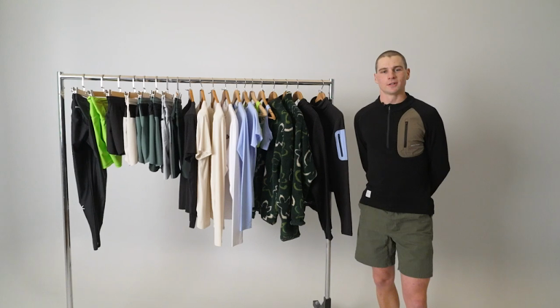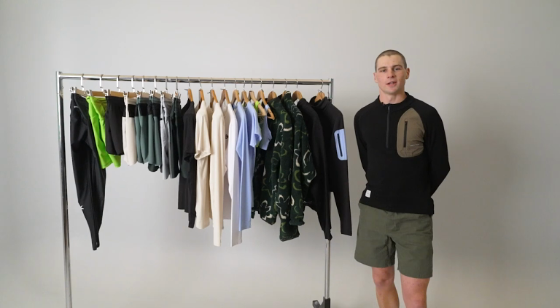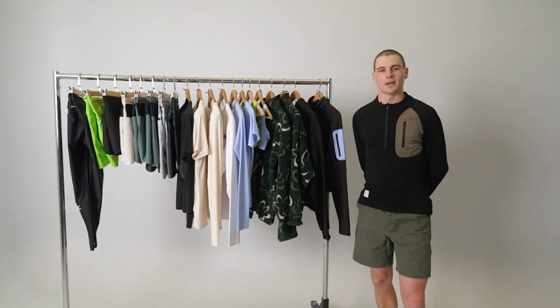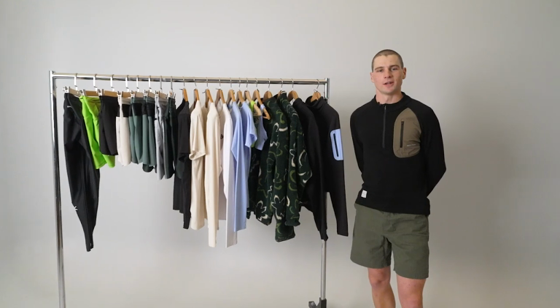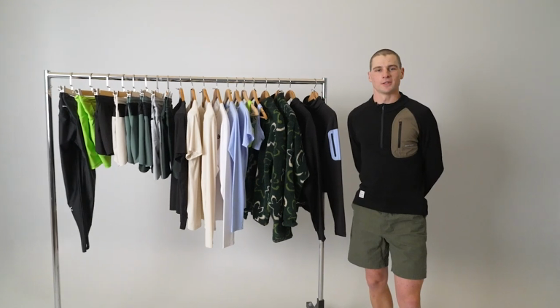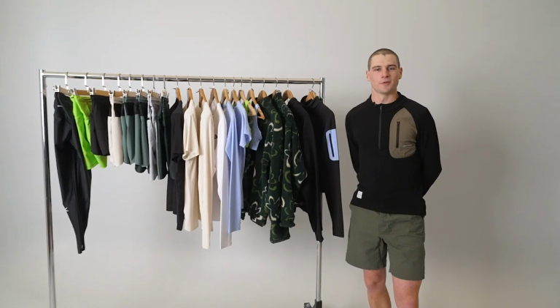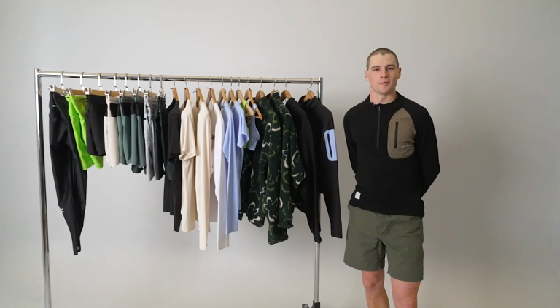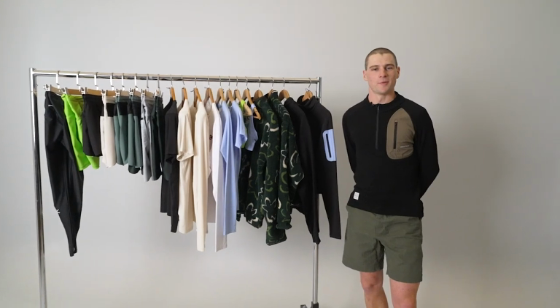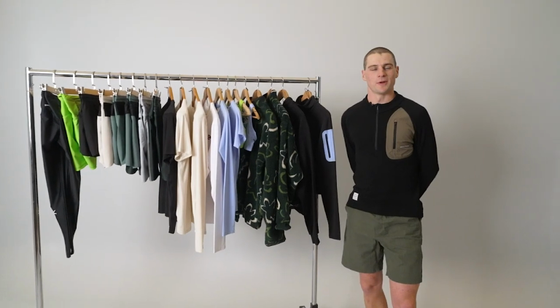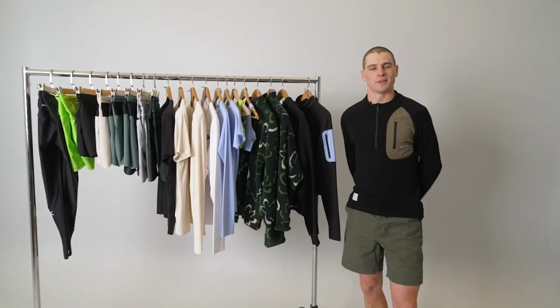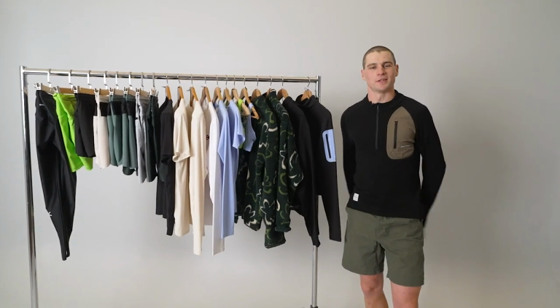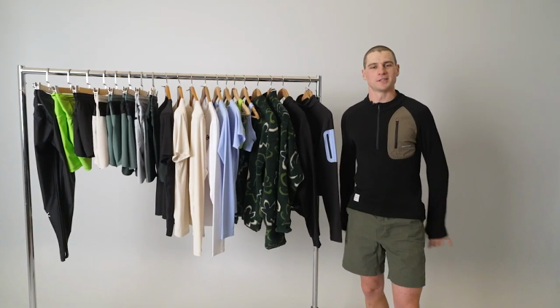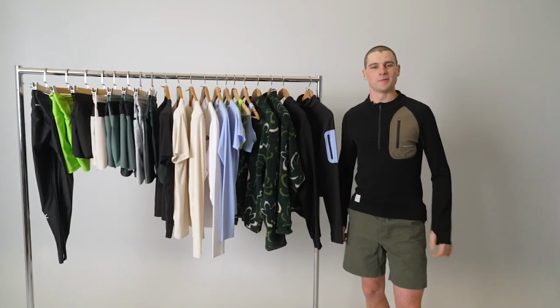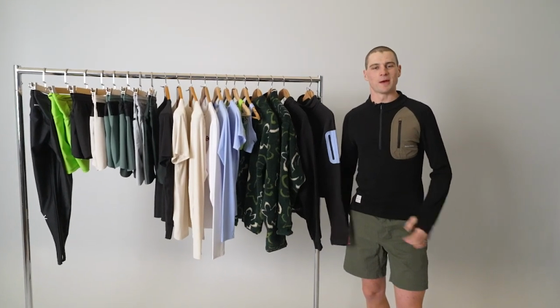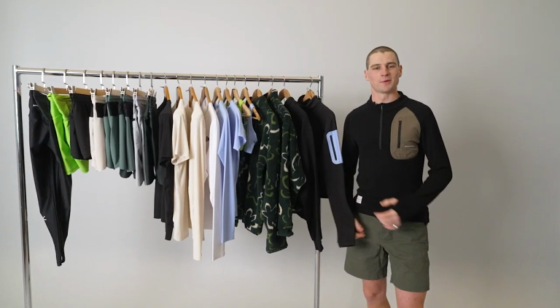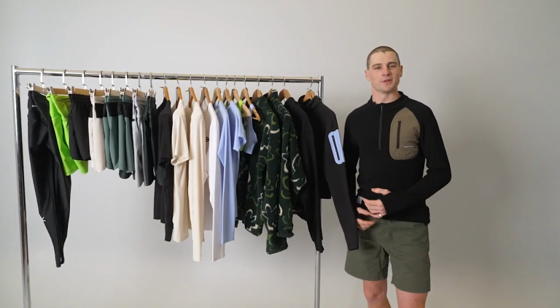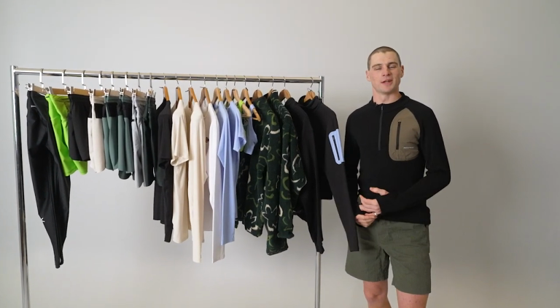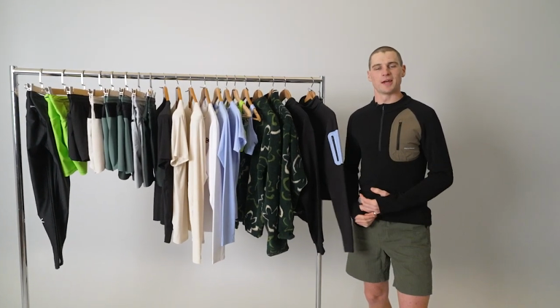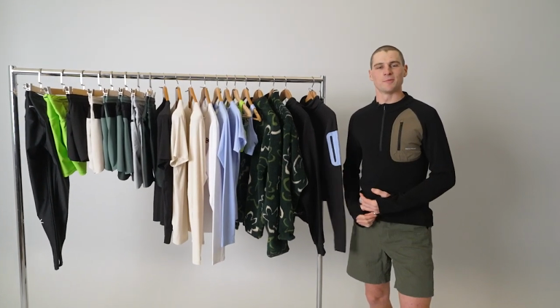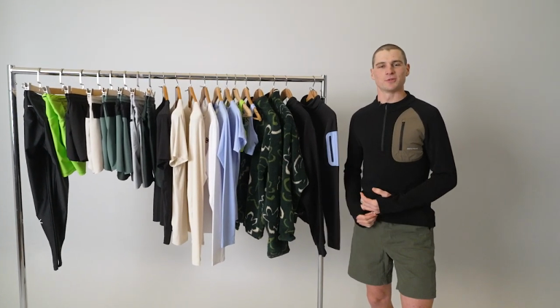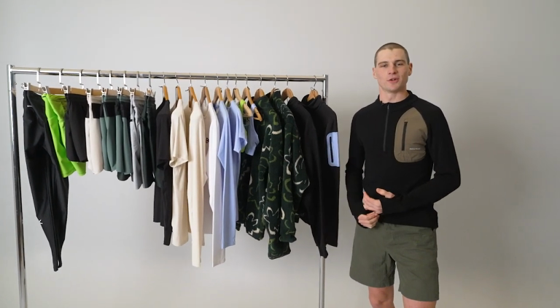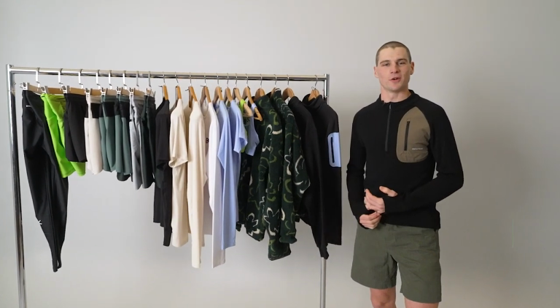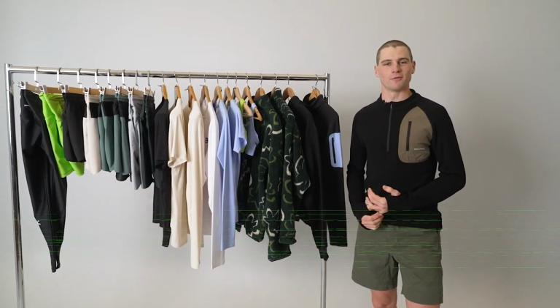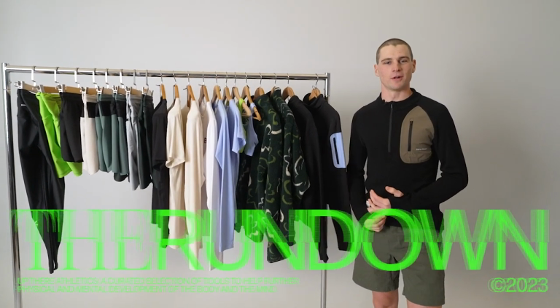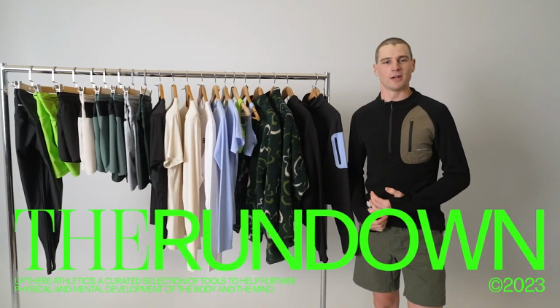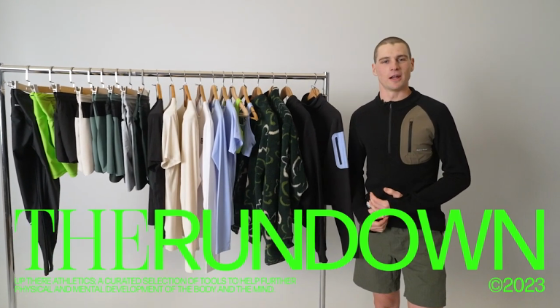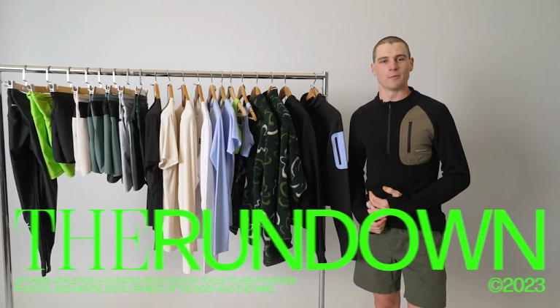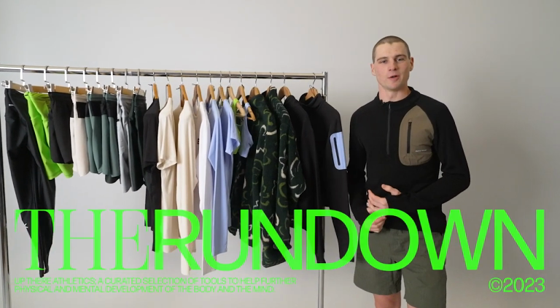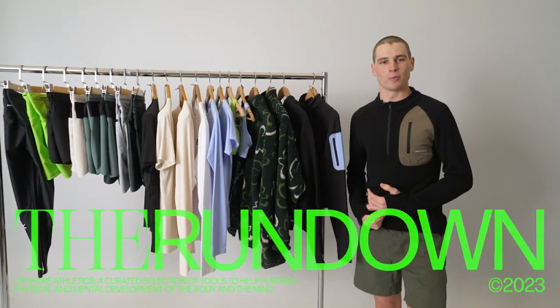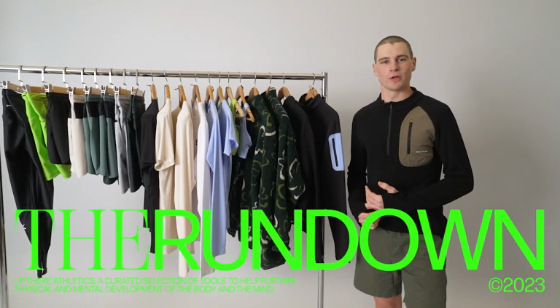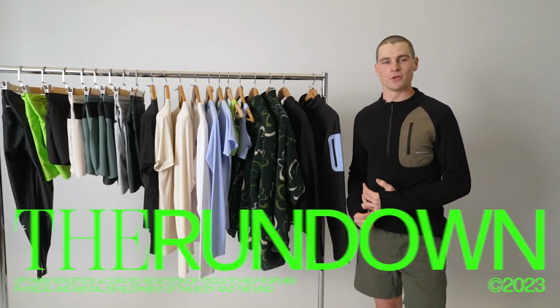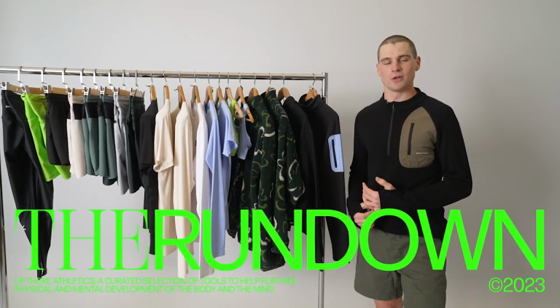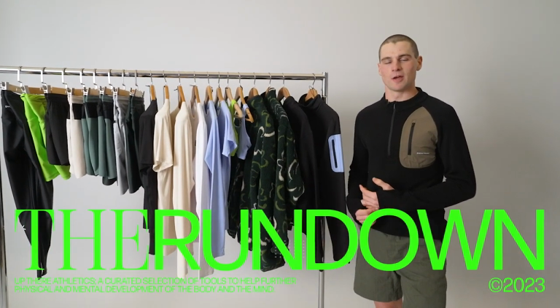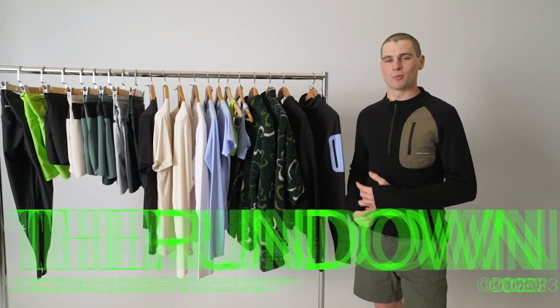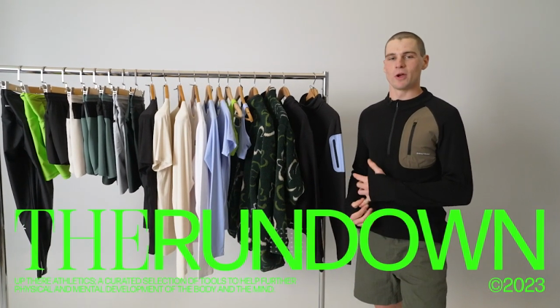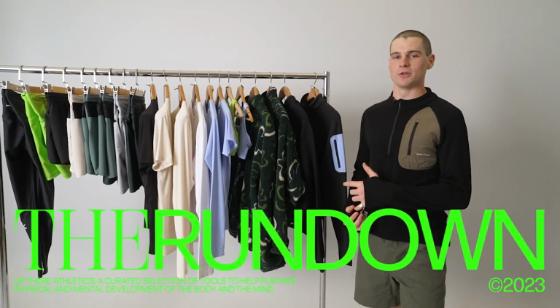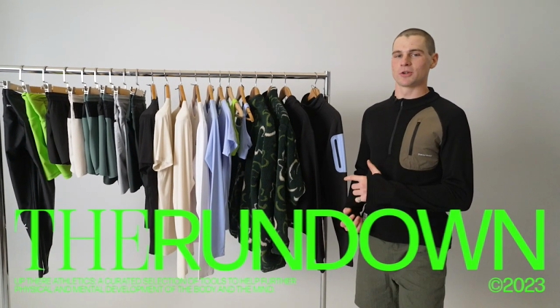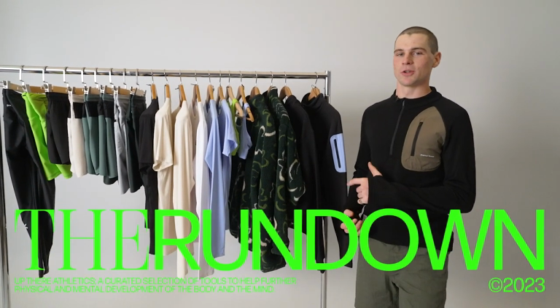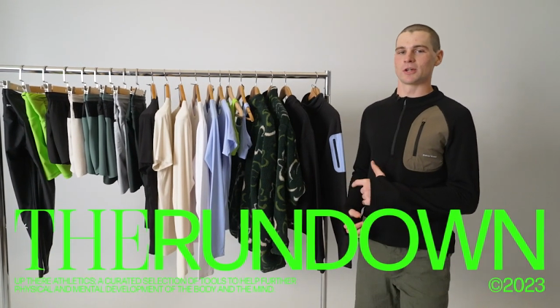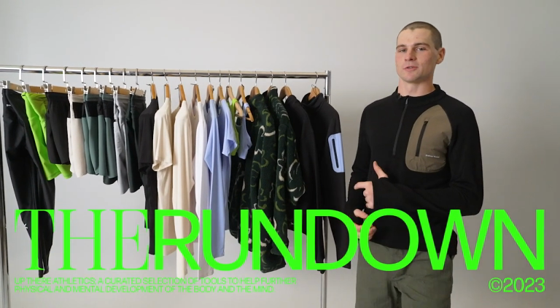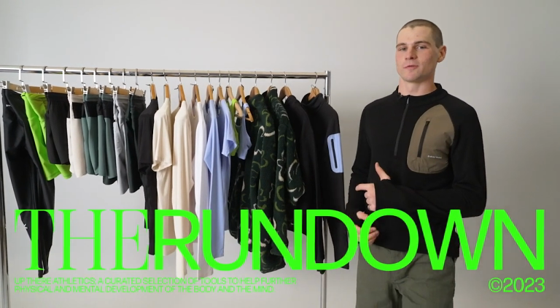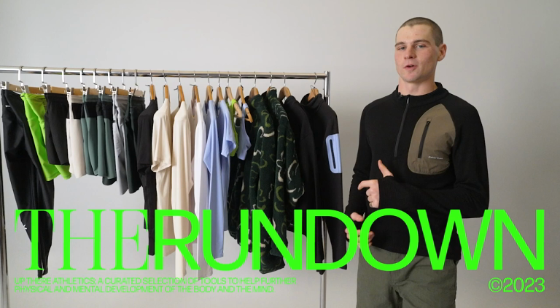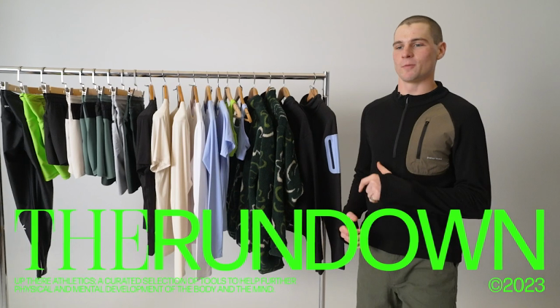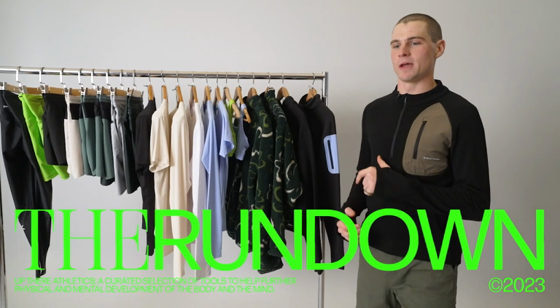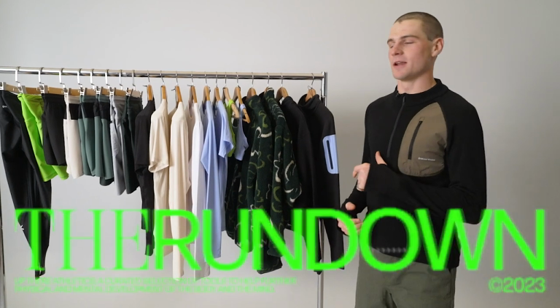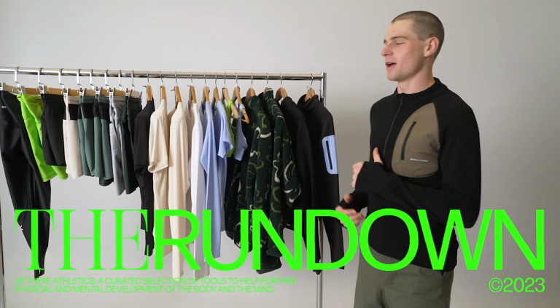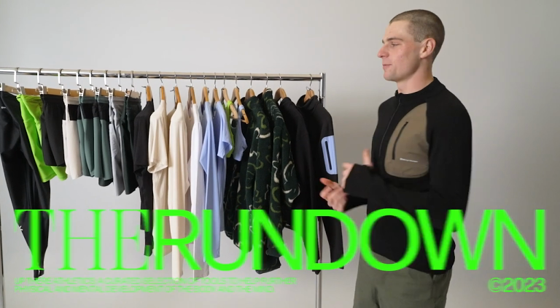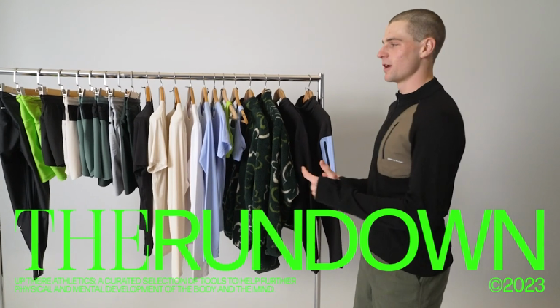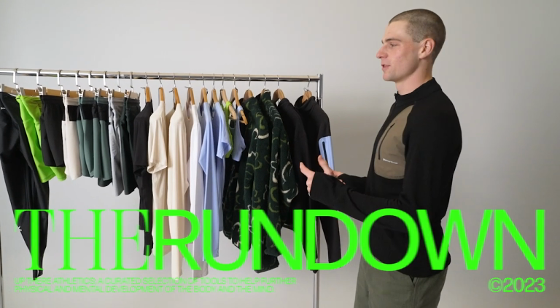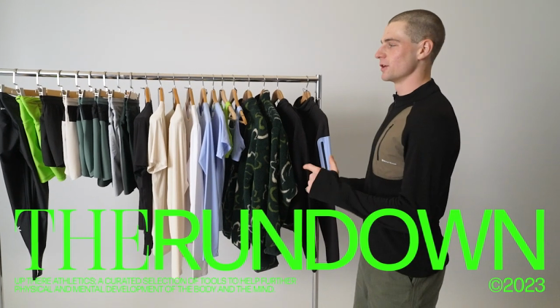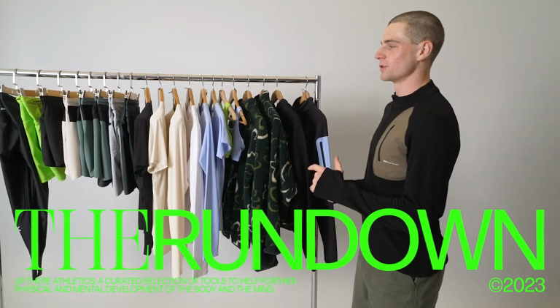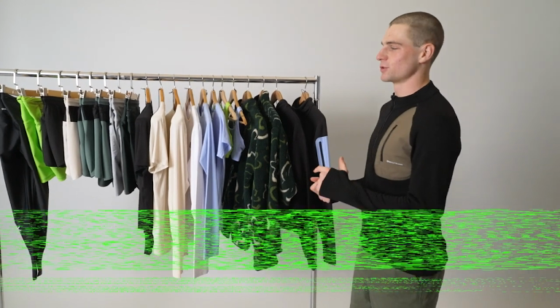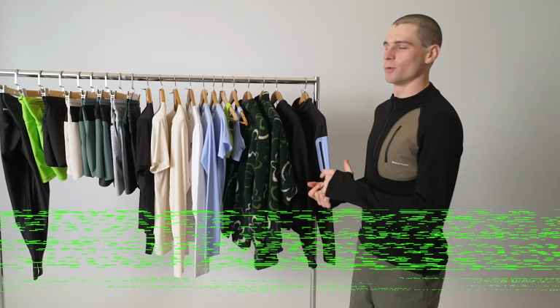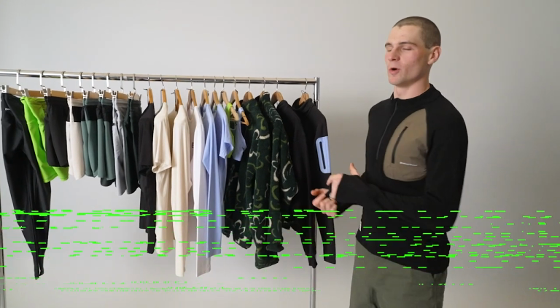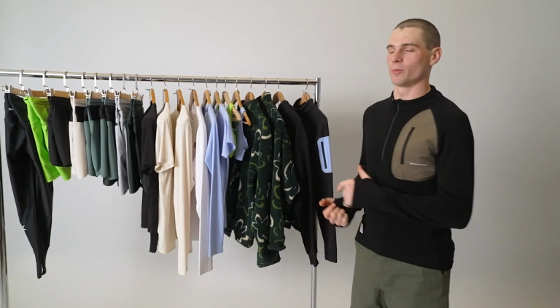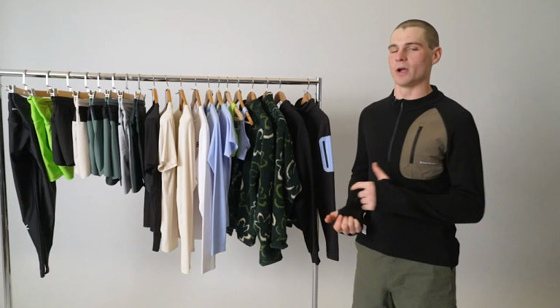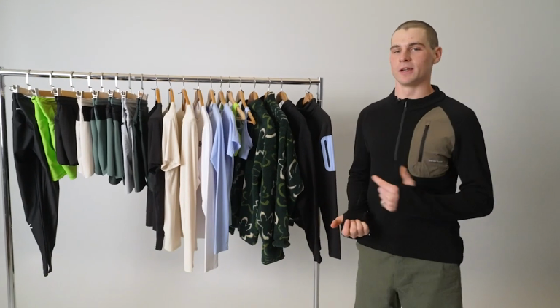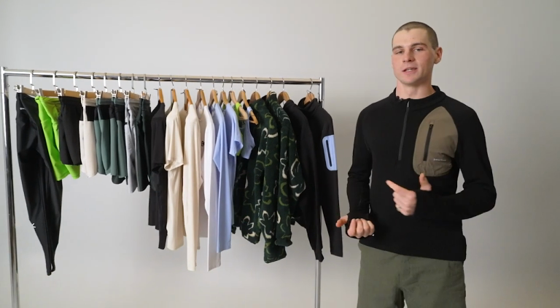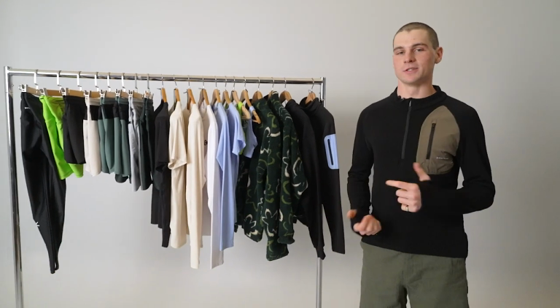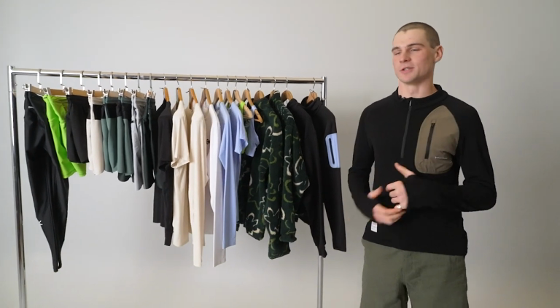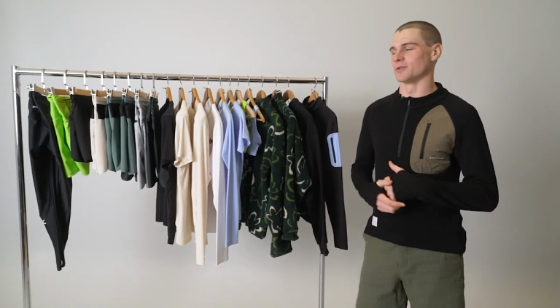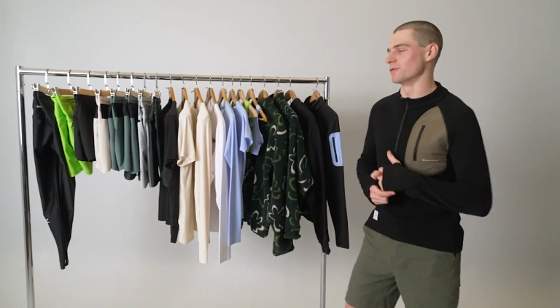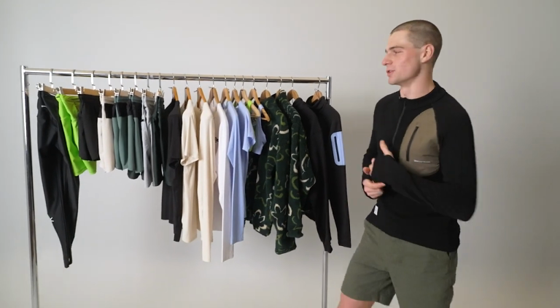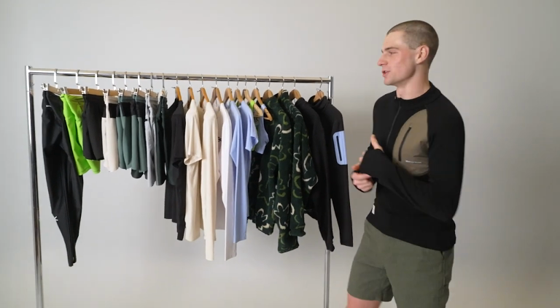G'day guys, Hunter from Up There Athletics here, back with another episode of The Rundown, and we are bringing you a brand new collection from an Up There Athletics stalwart brand in District Vision.